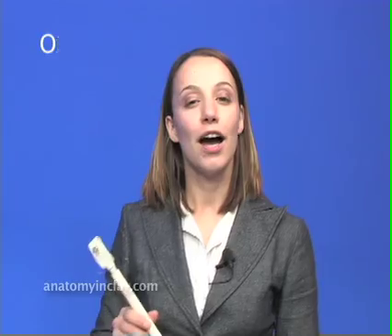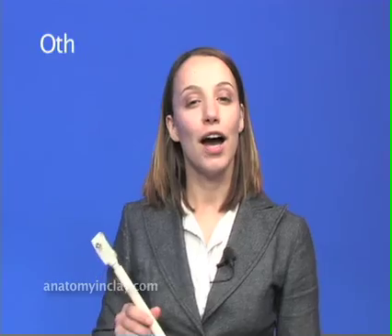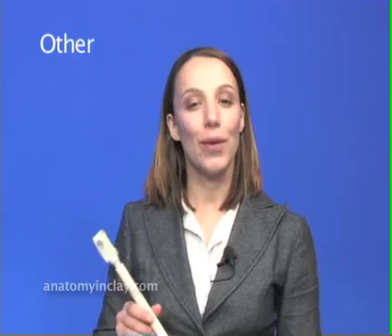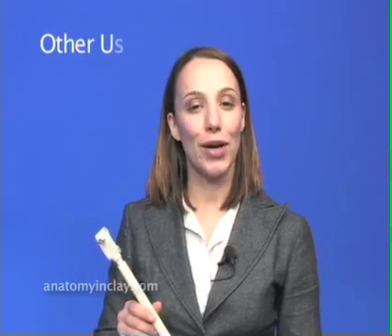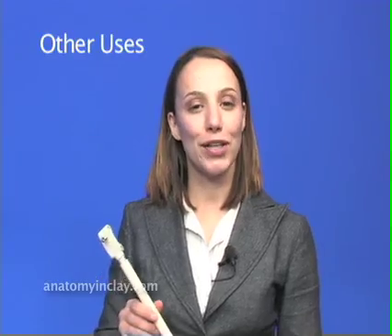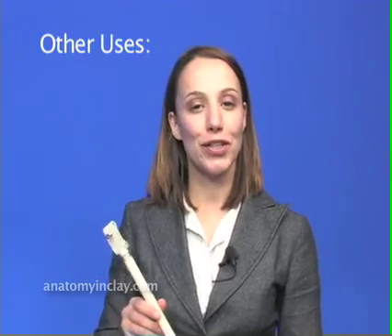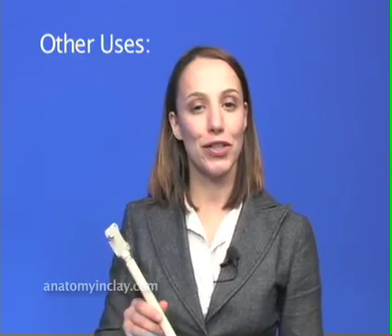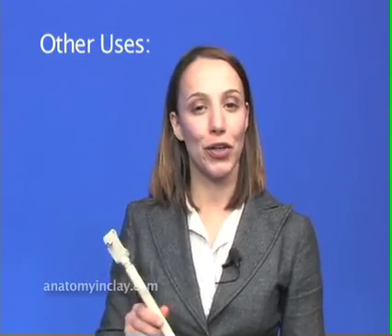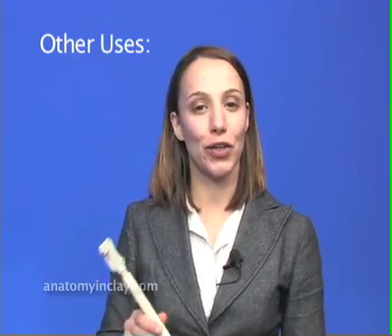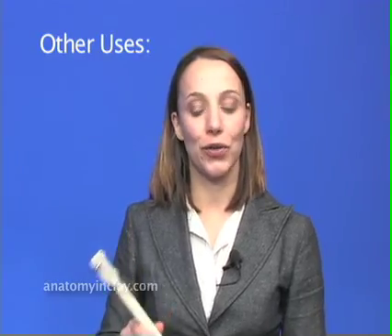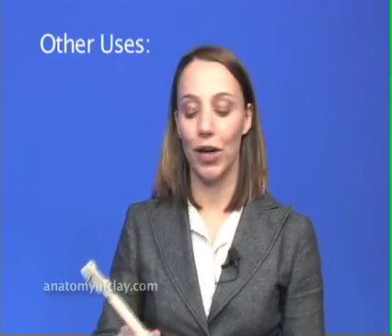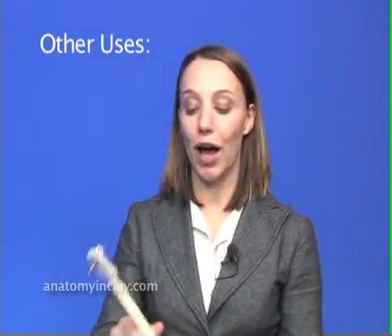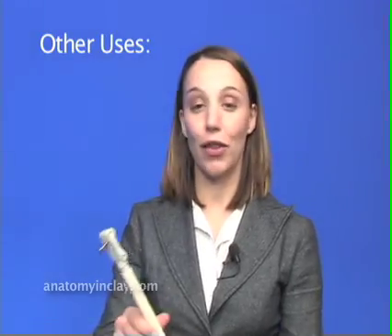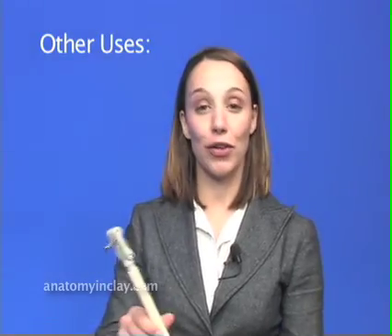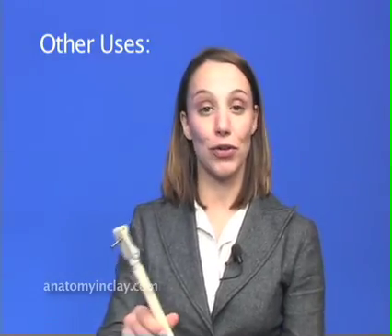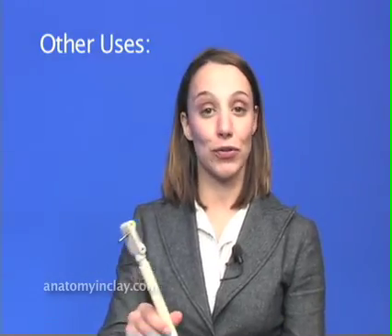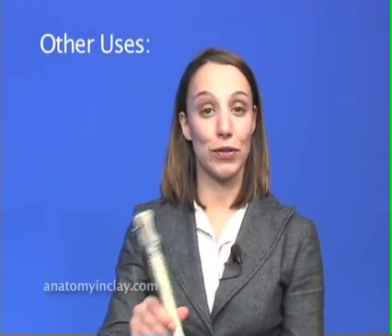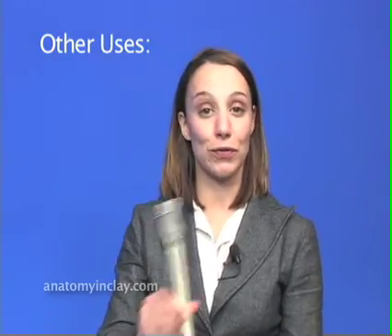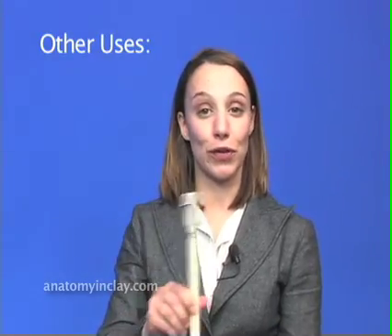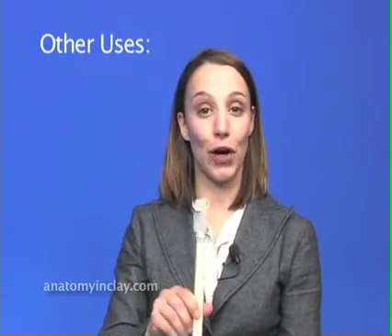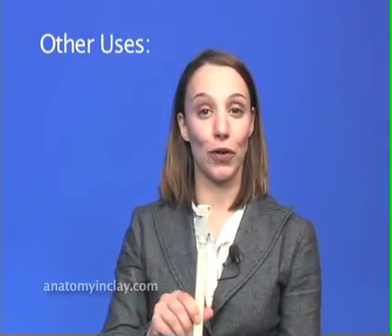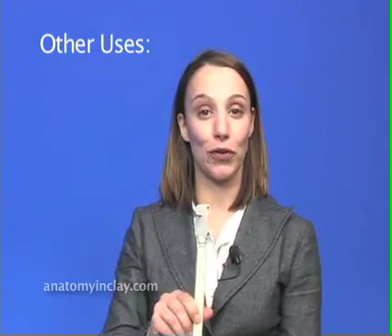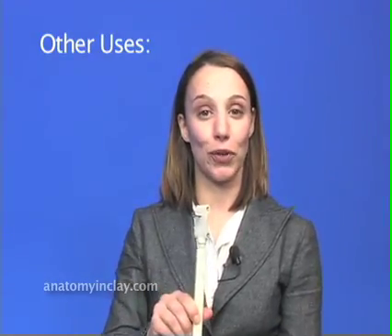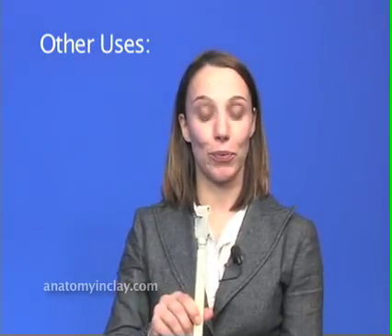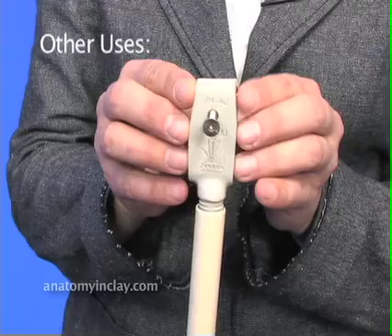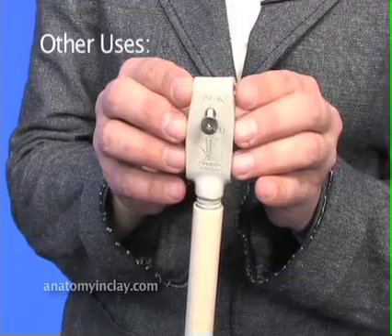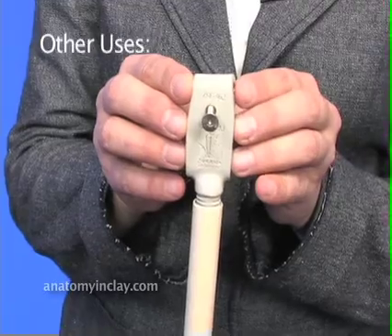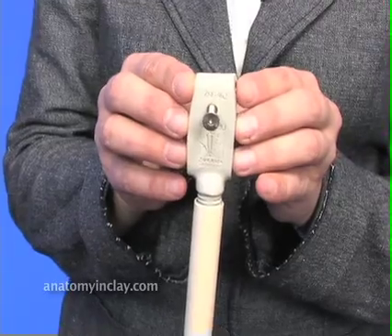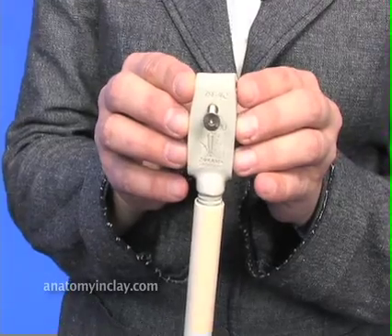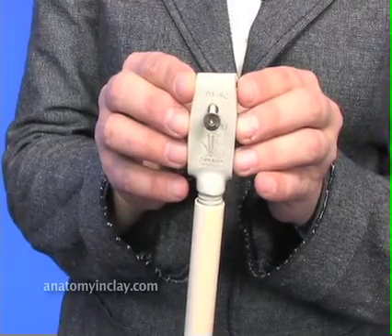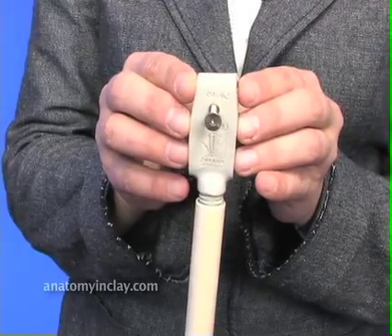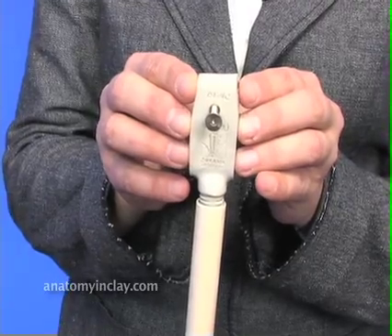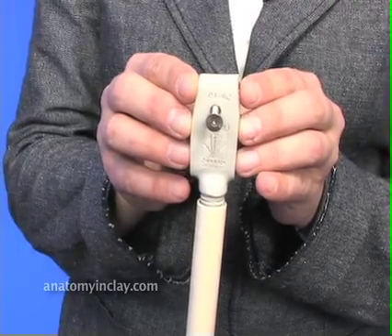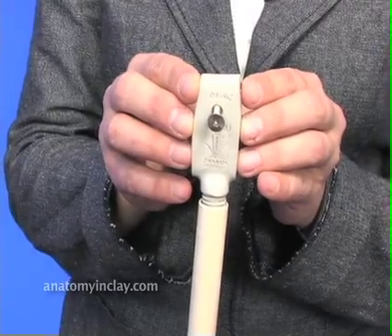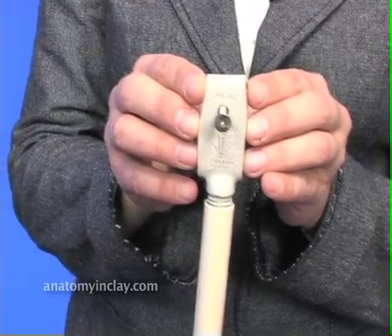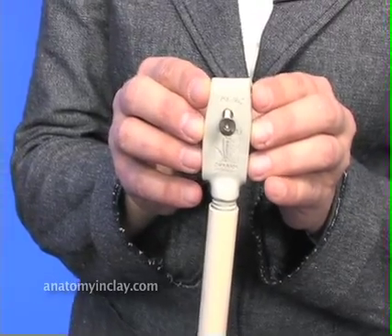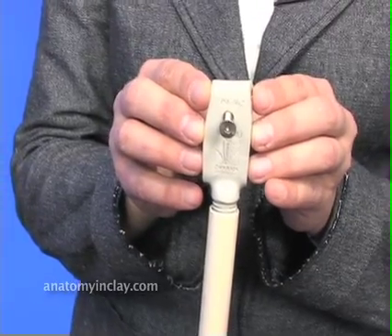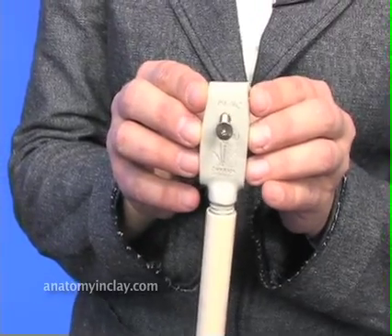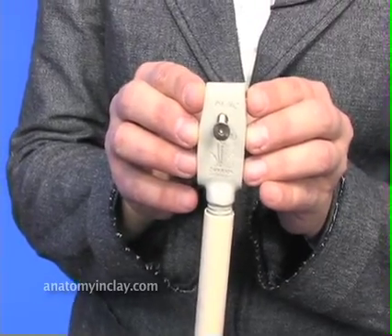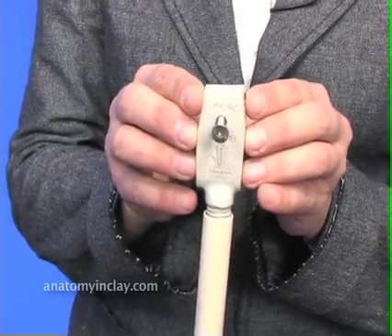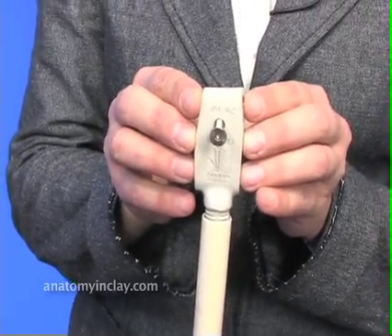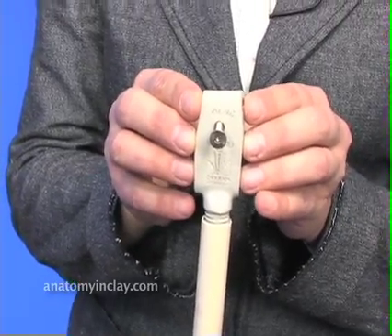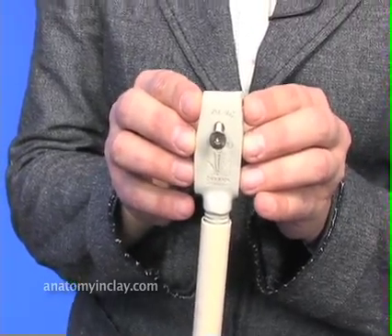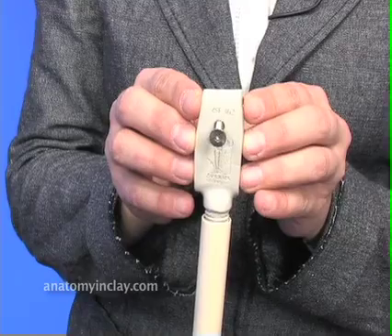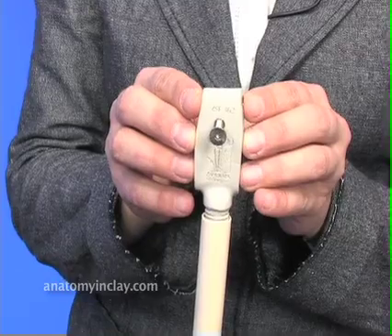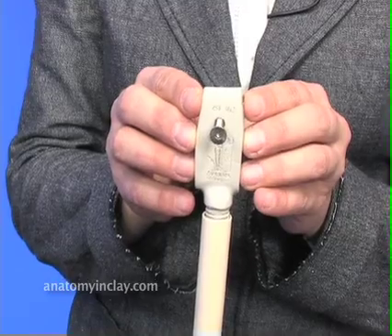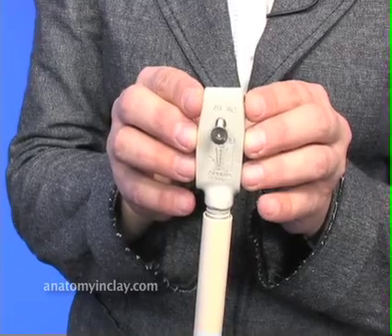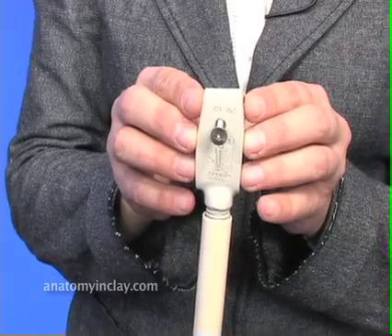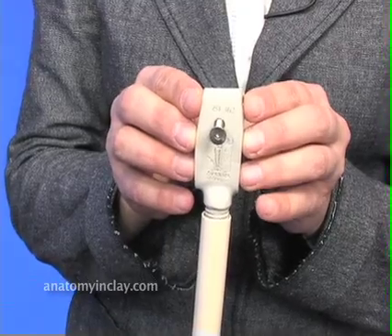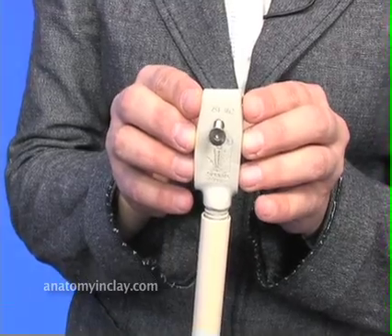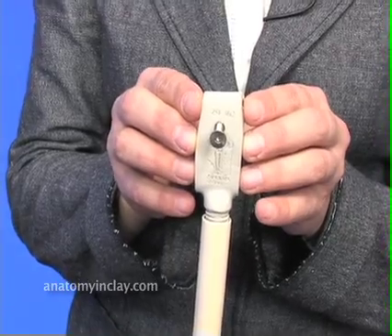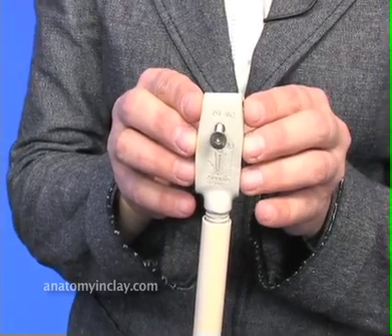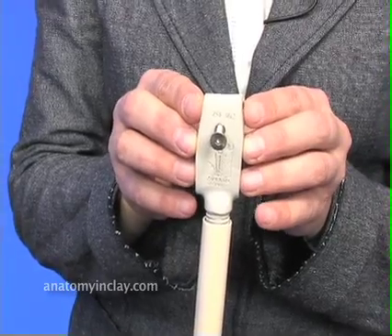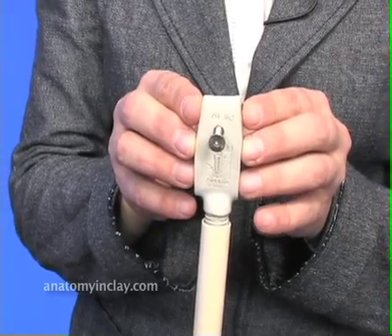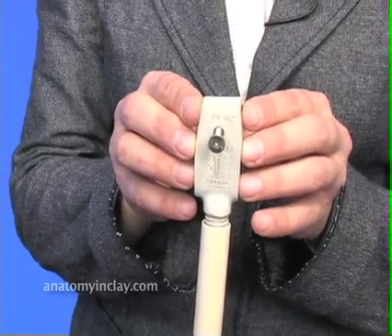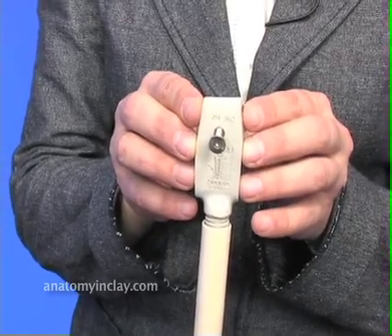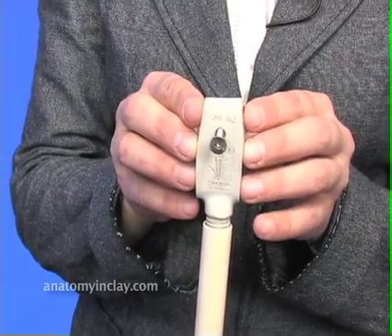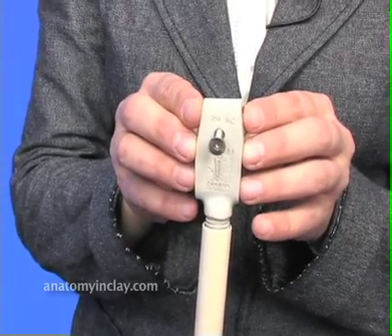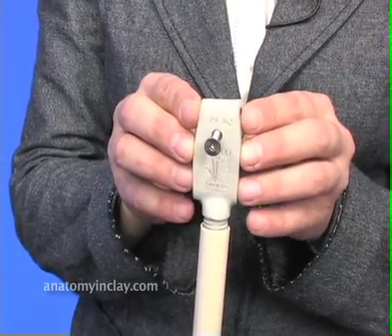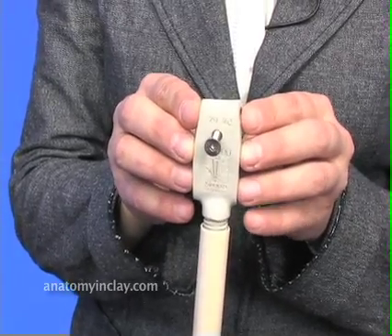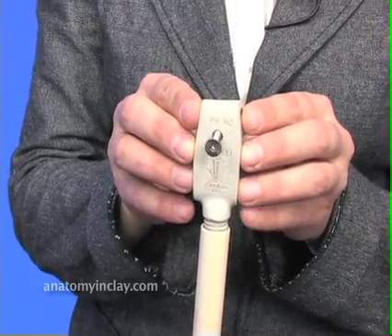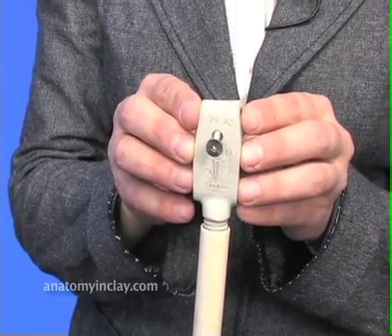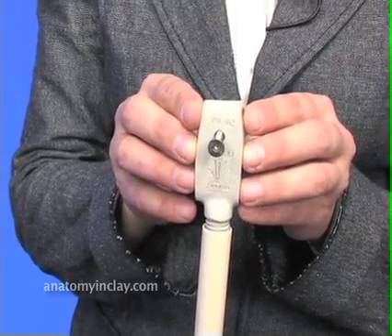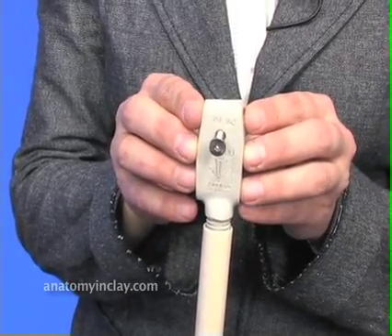I wanted to show you other uses for the alternate boom top. You can connect both the right and the left arms using this top.